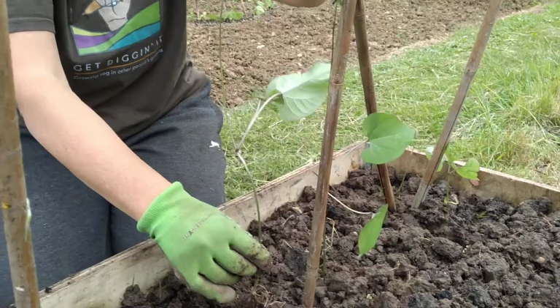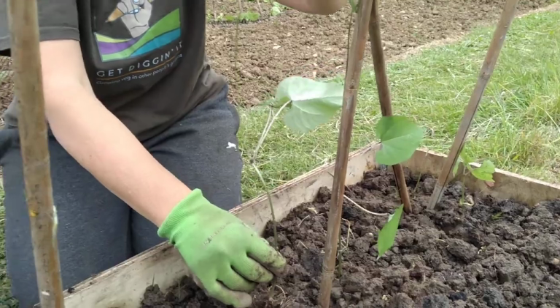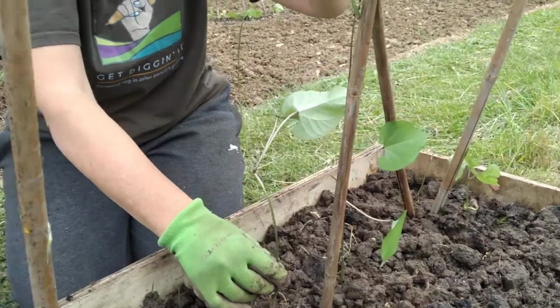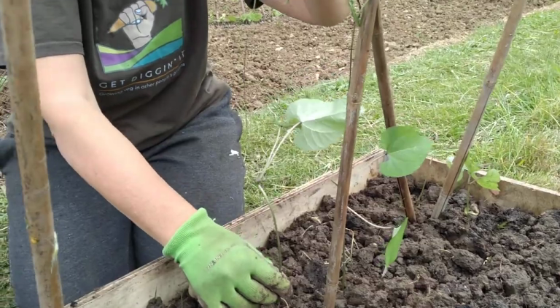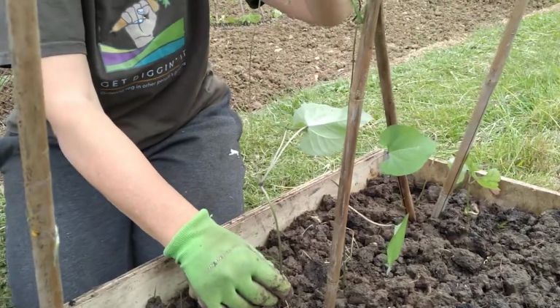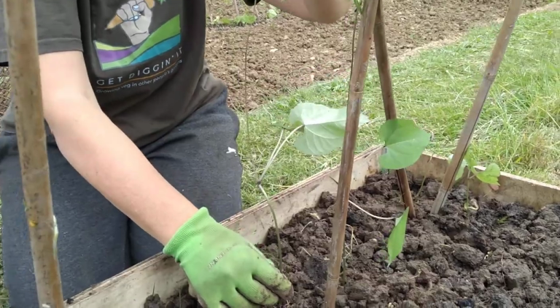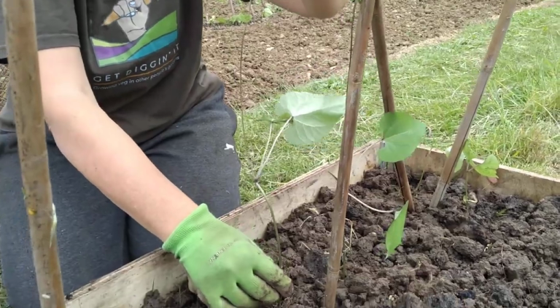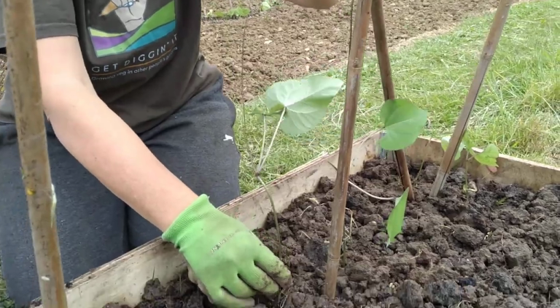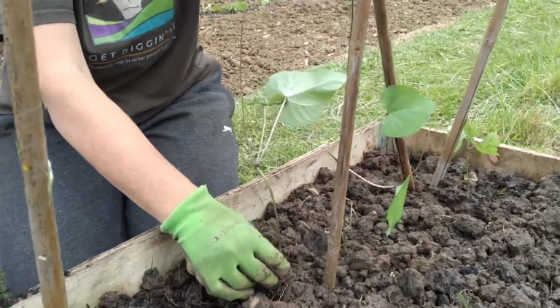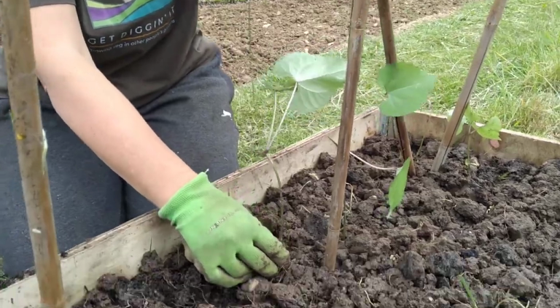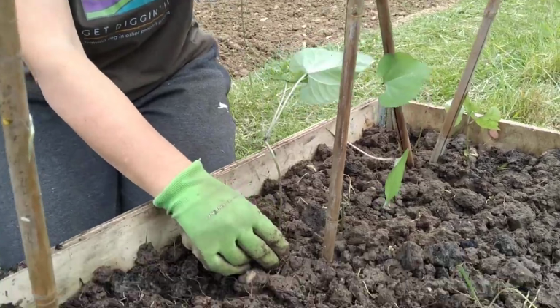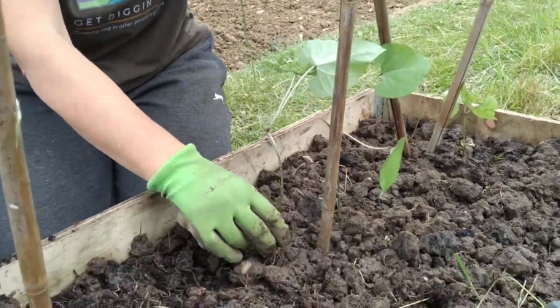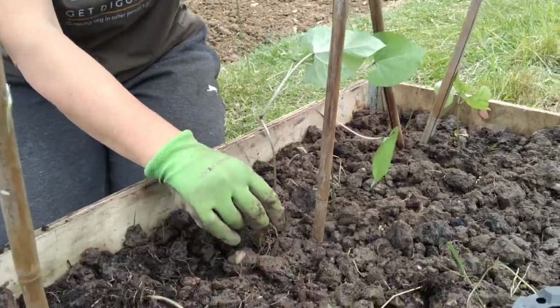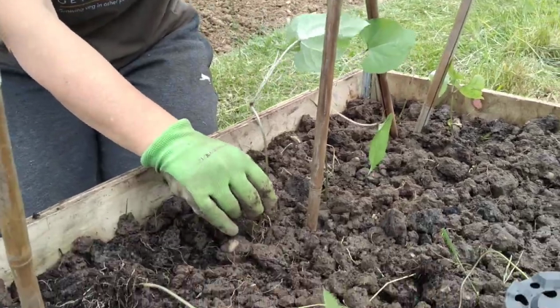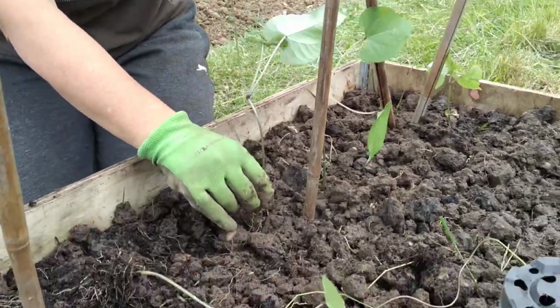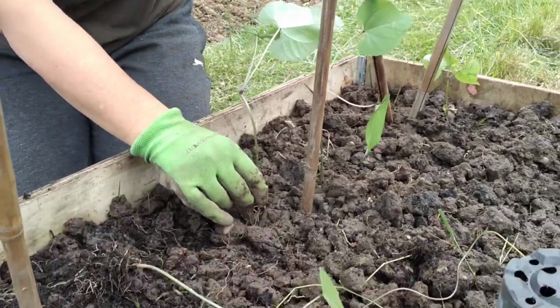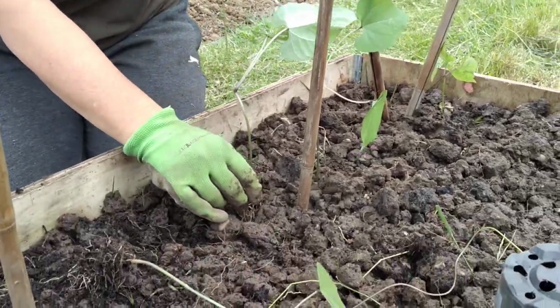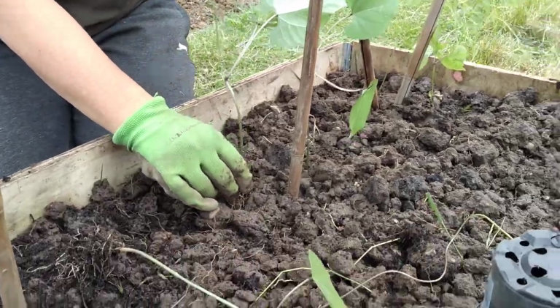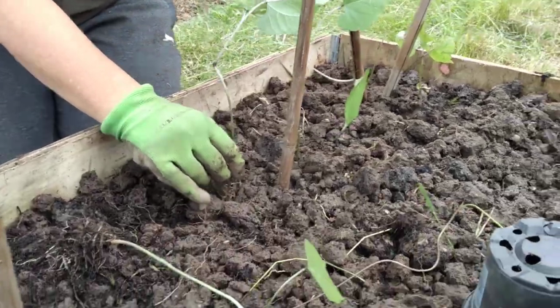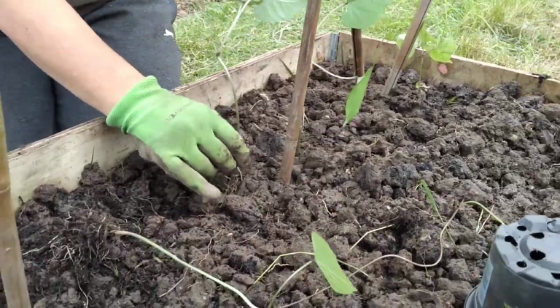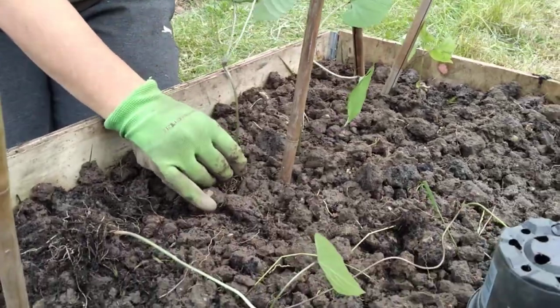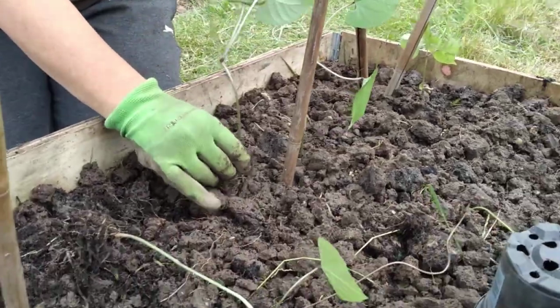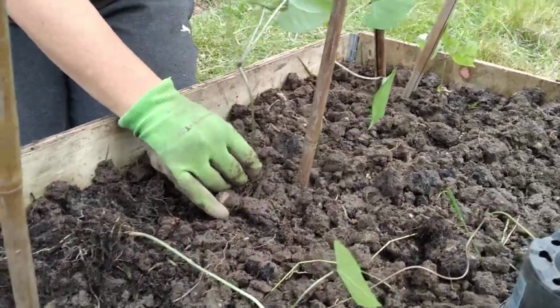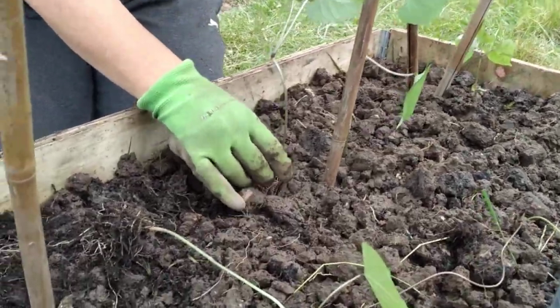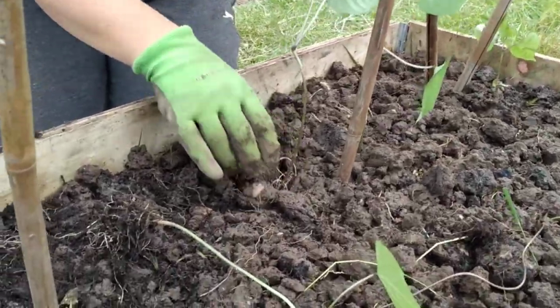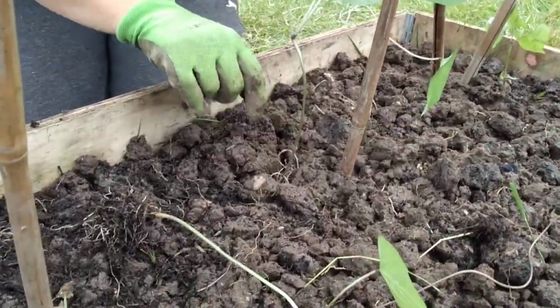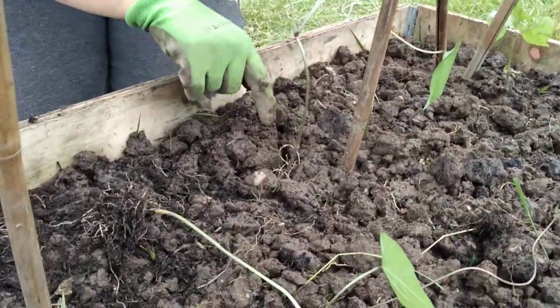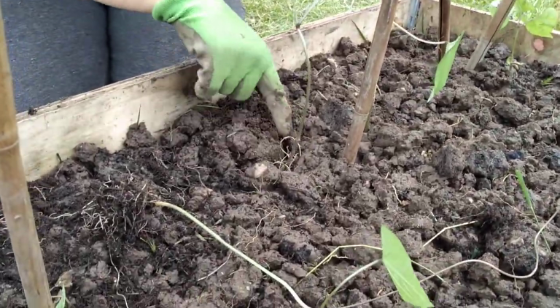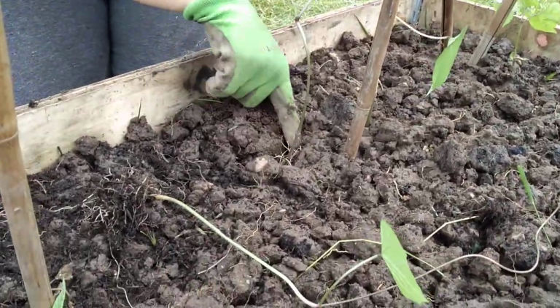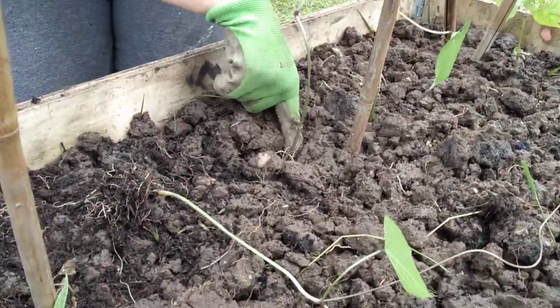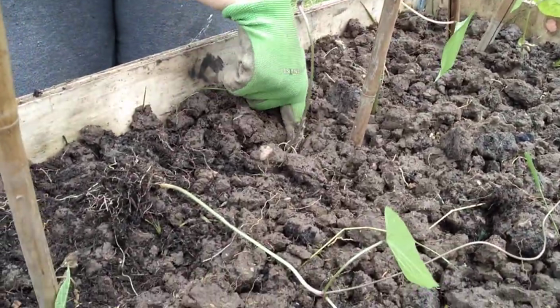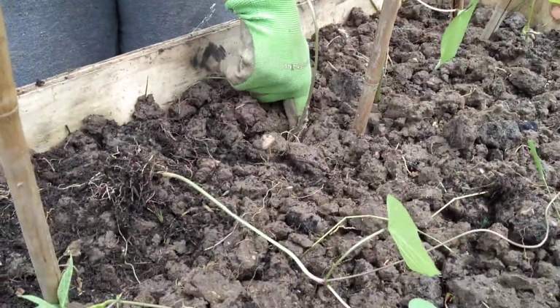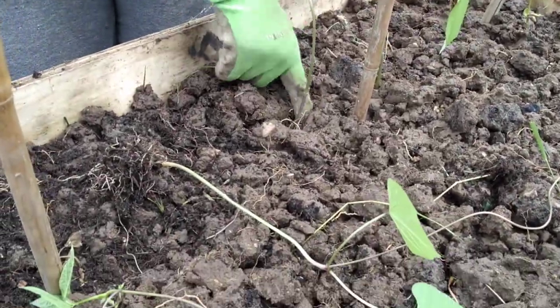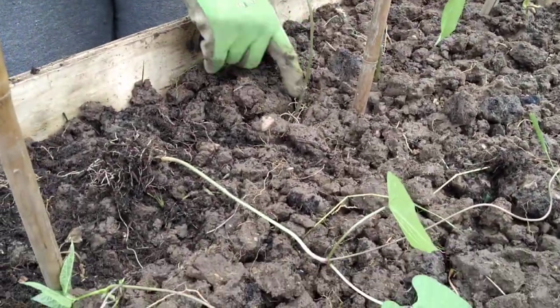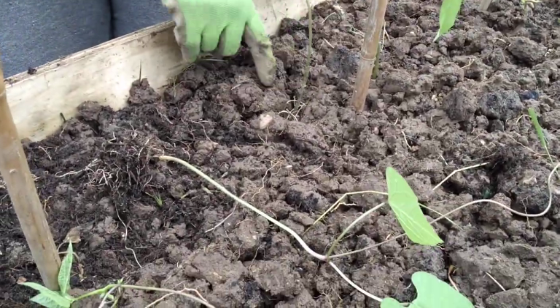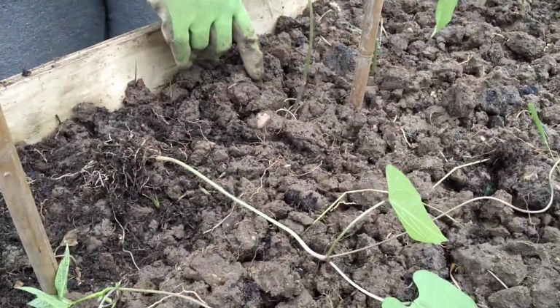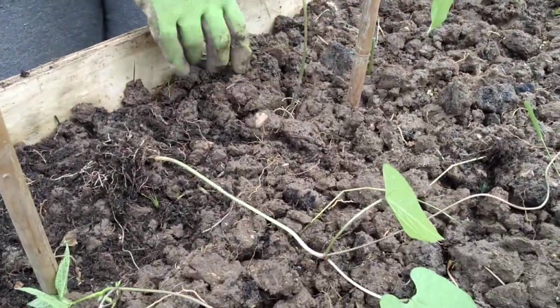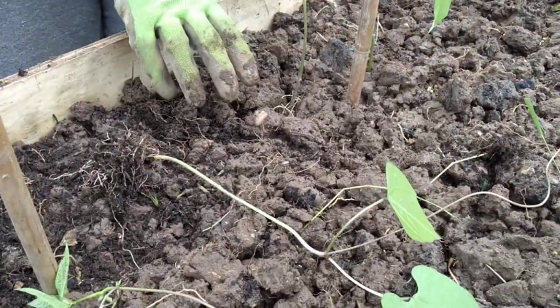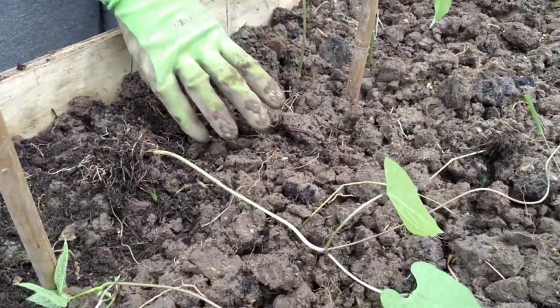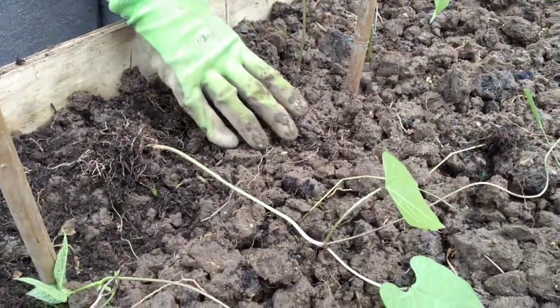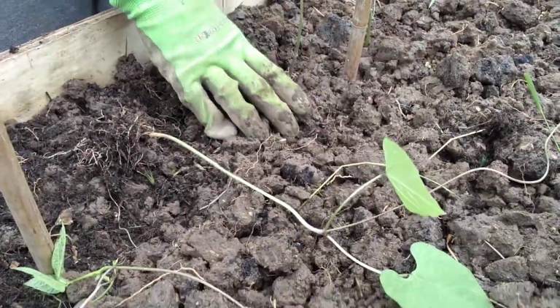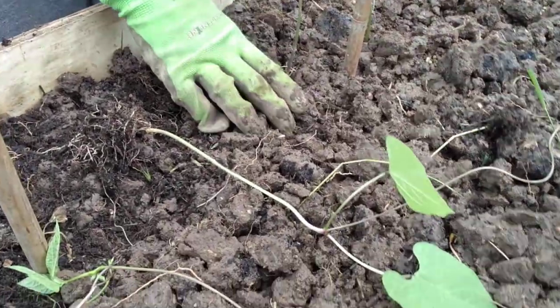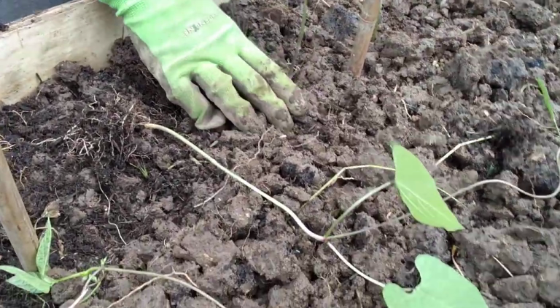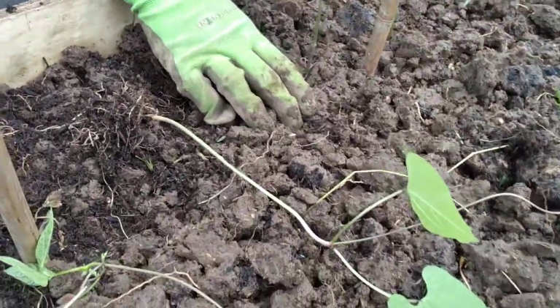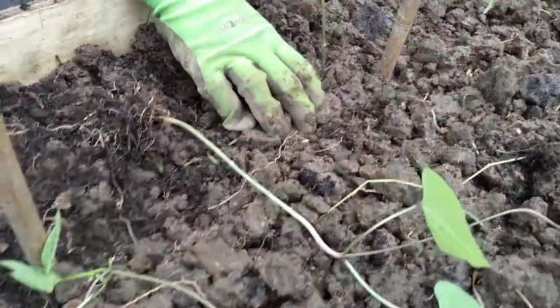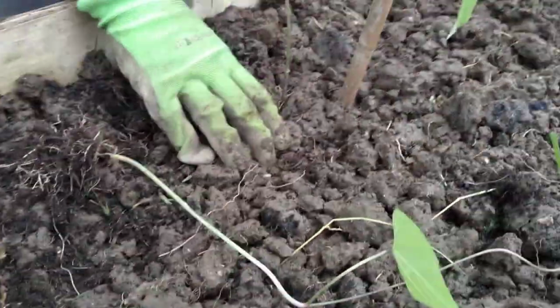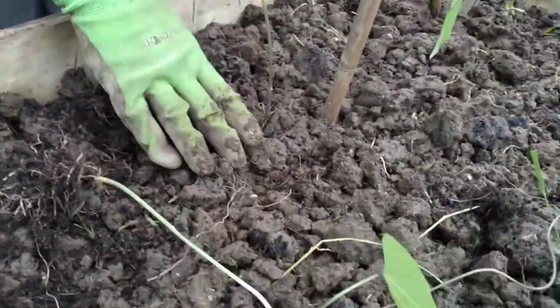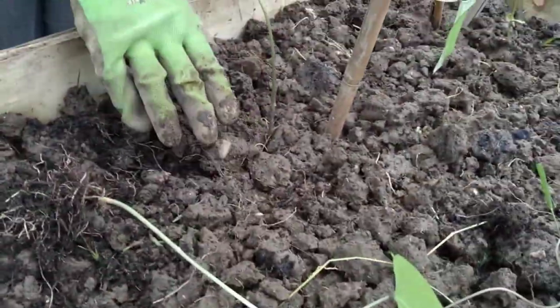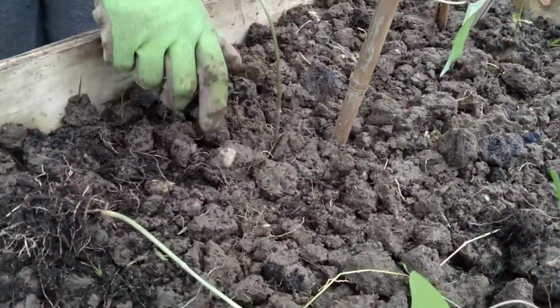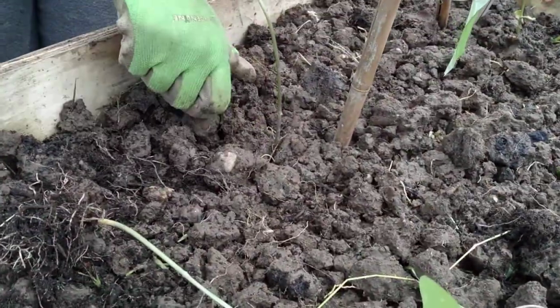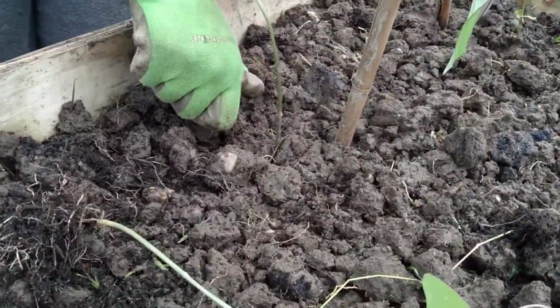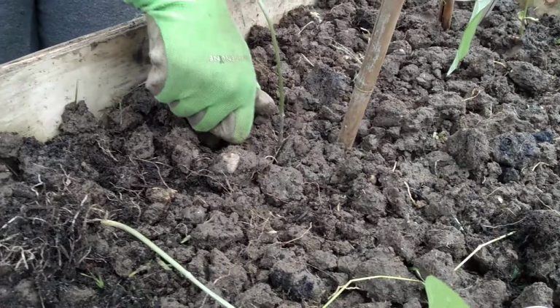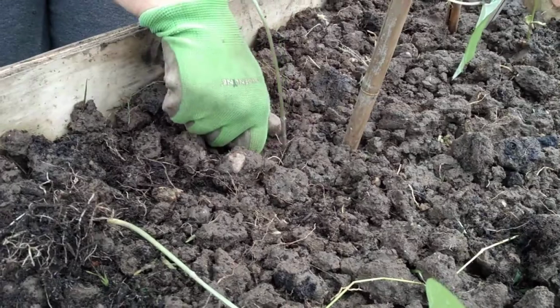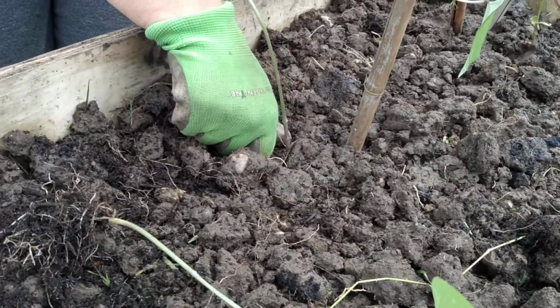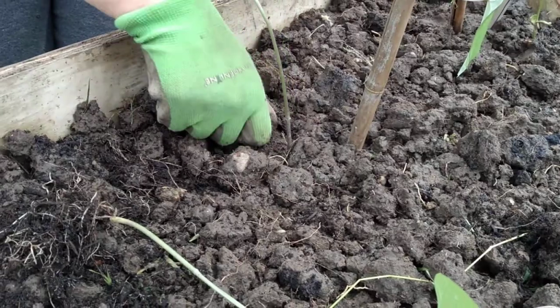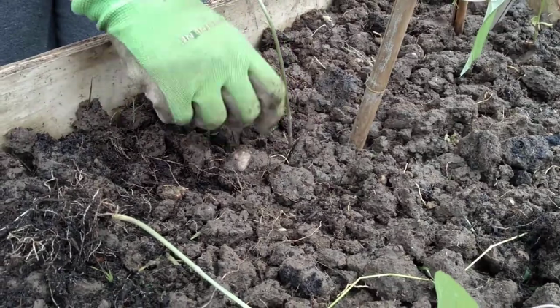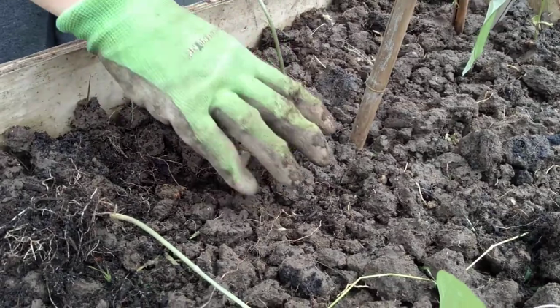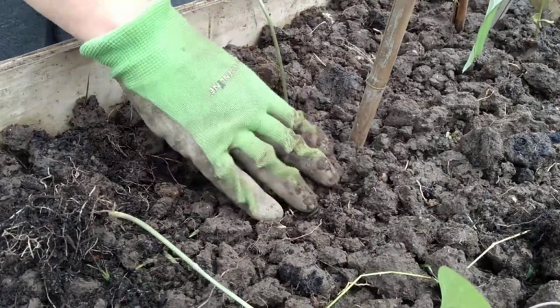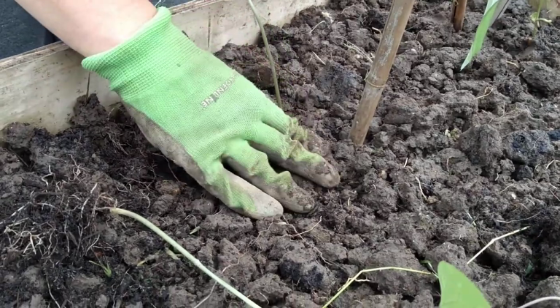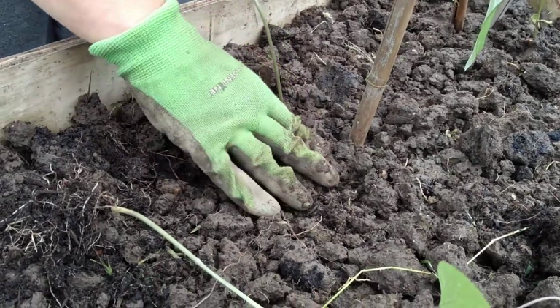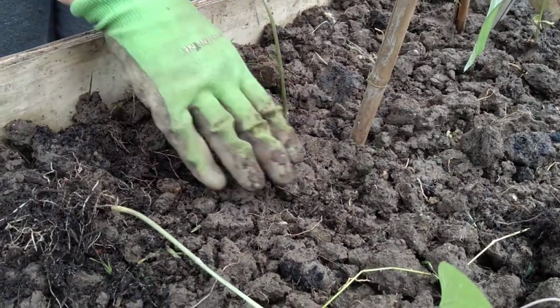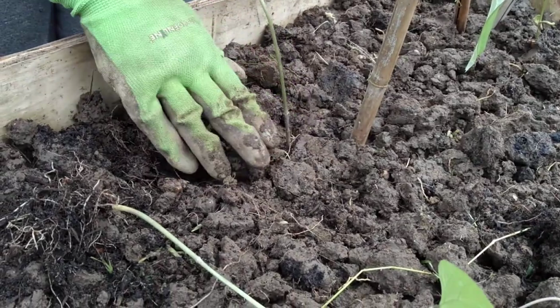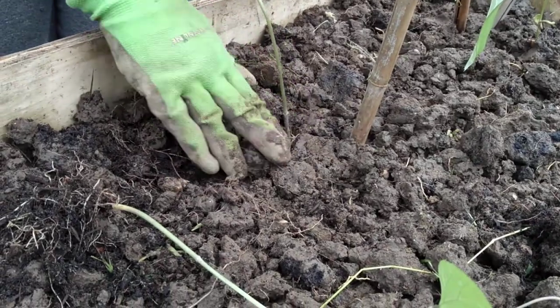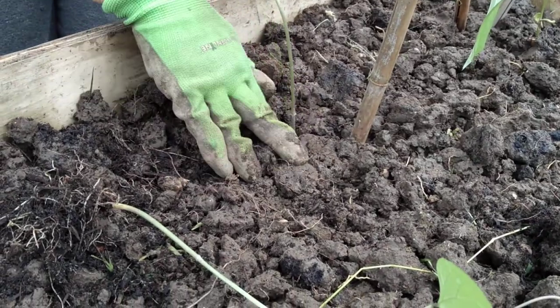So it's going in a little hole I've just prepared, as deep as I can get it. And then I'm just going to fill that in around there like that.